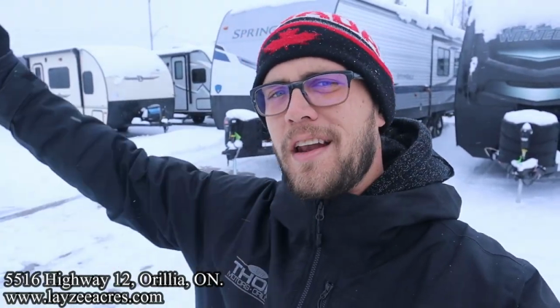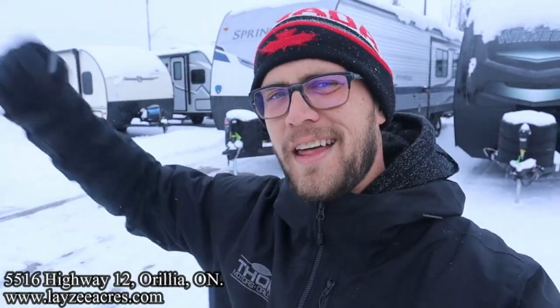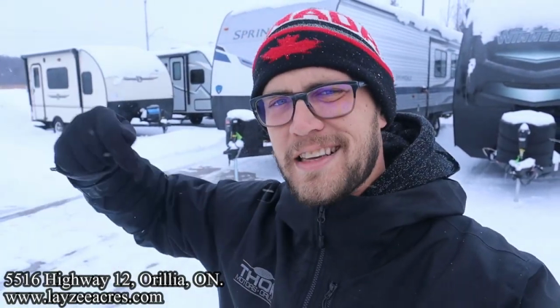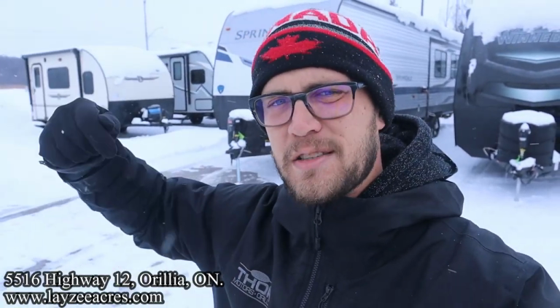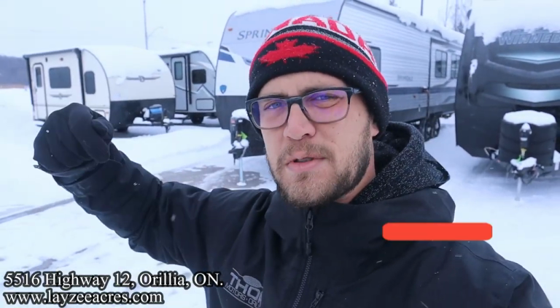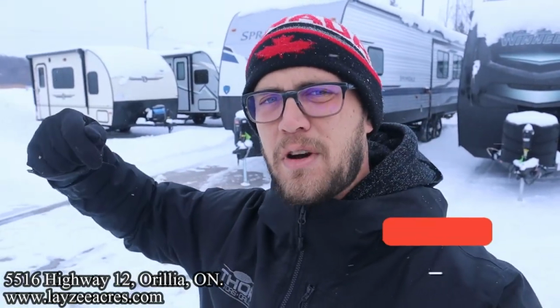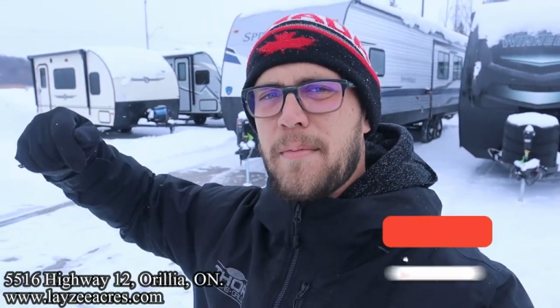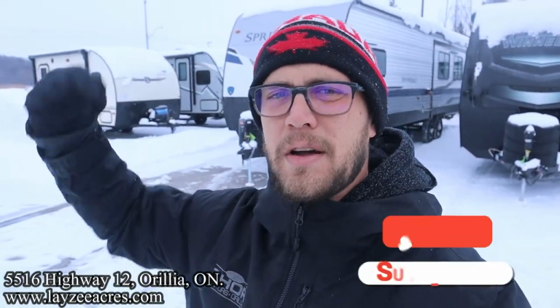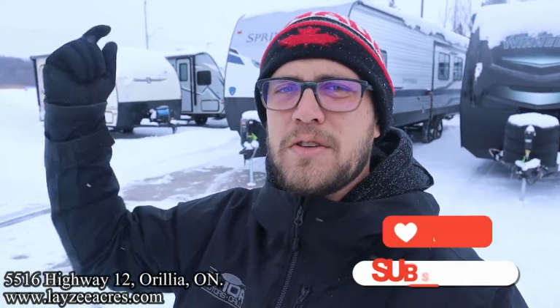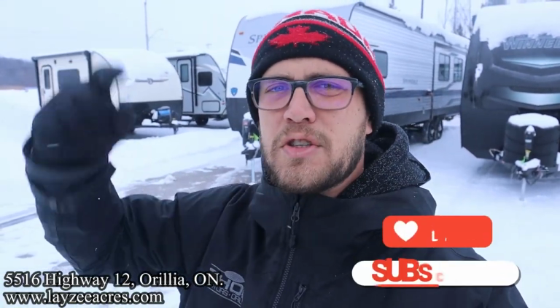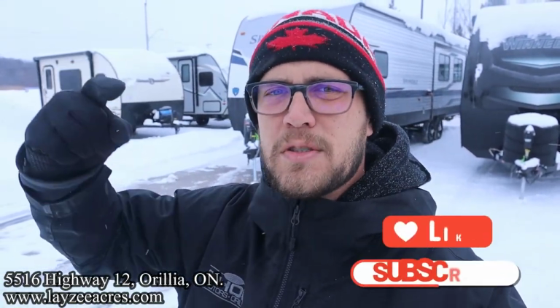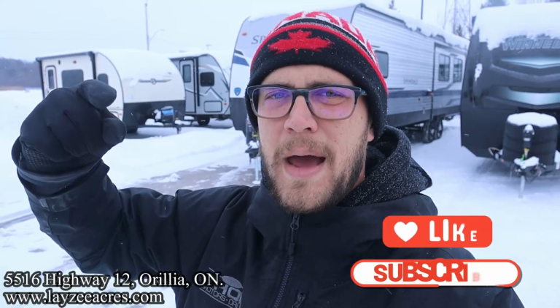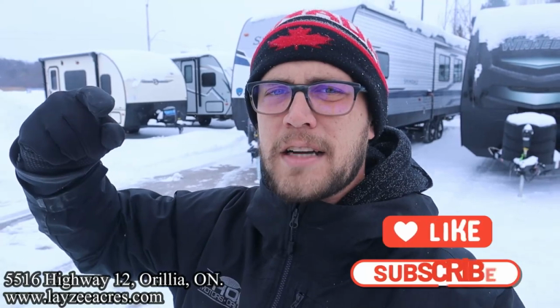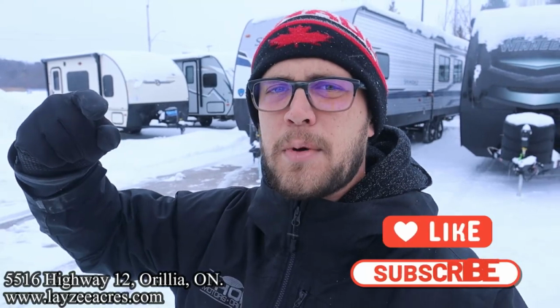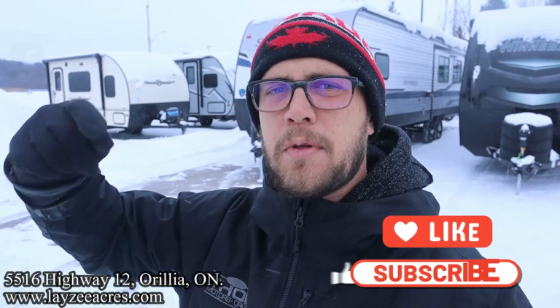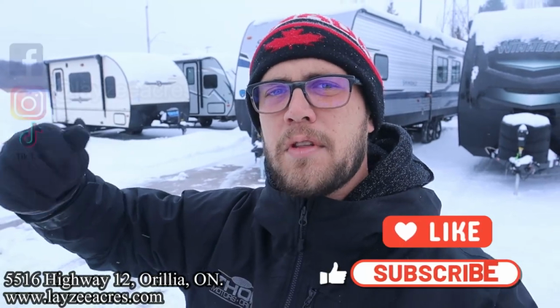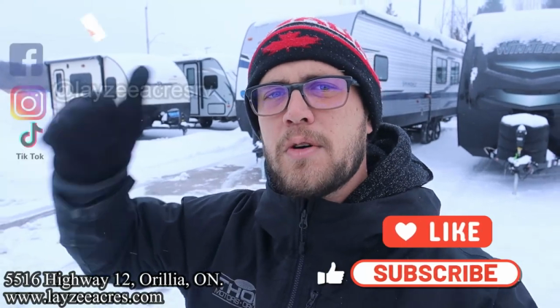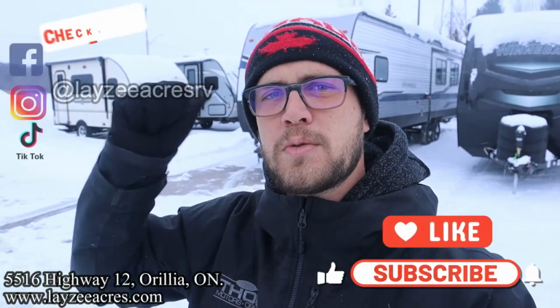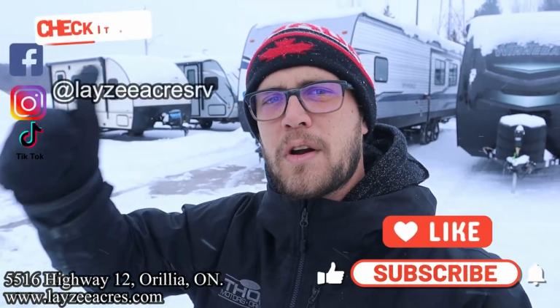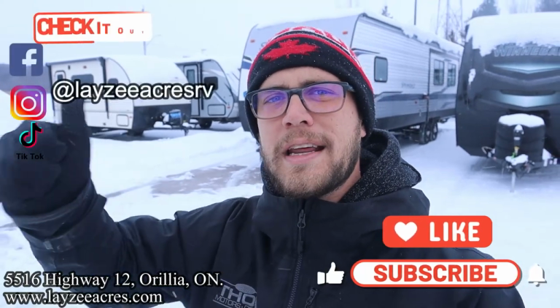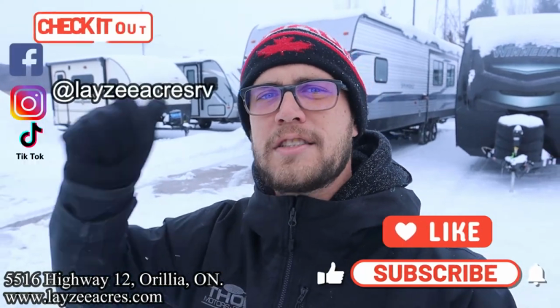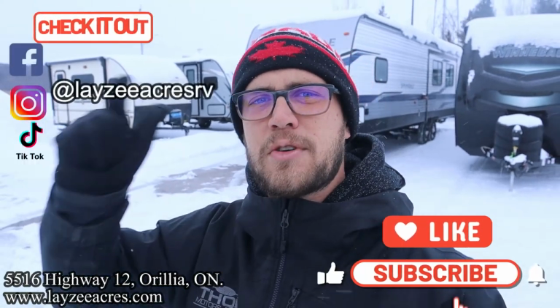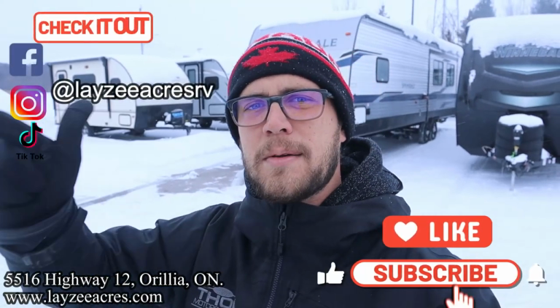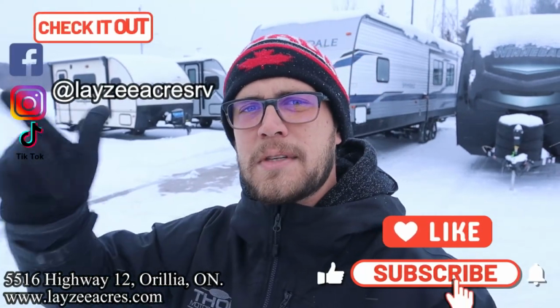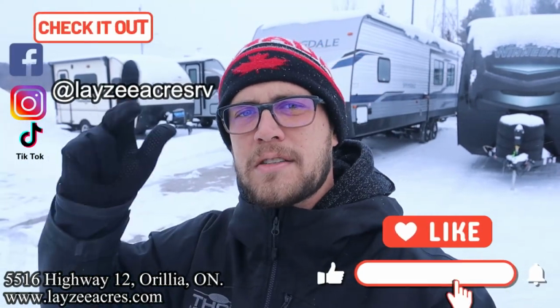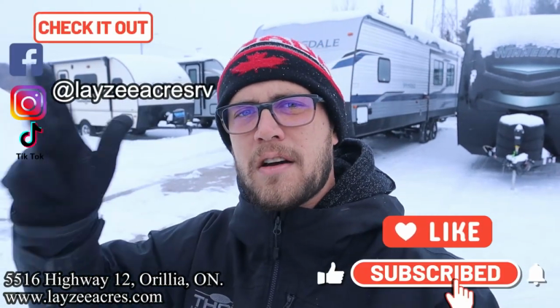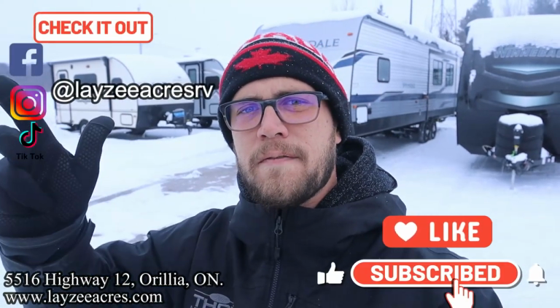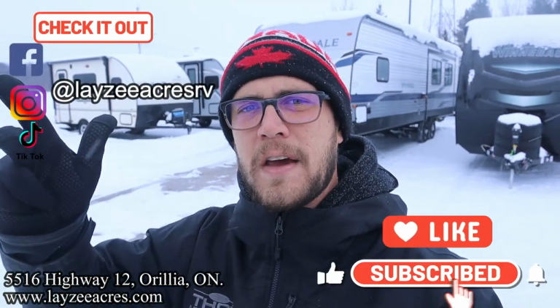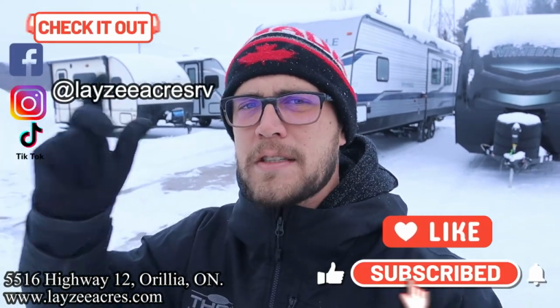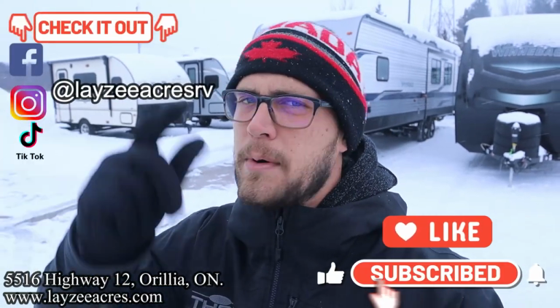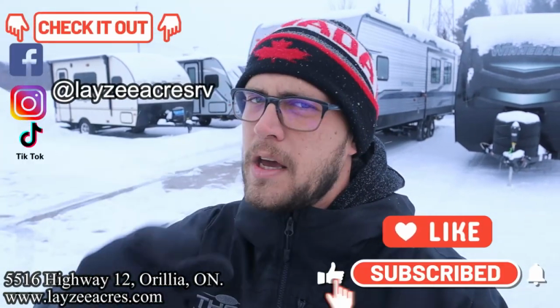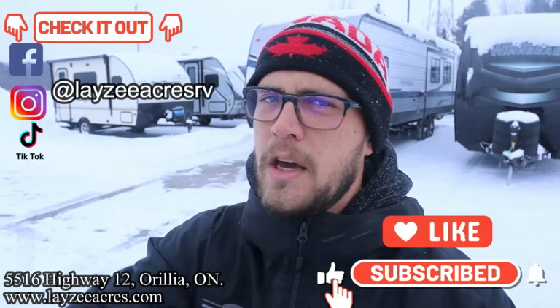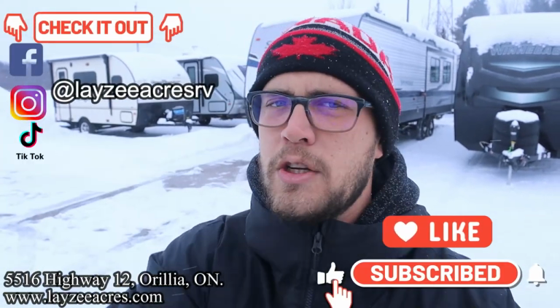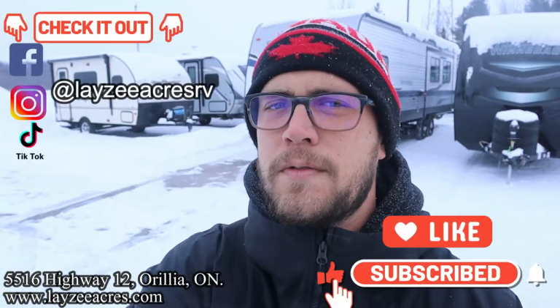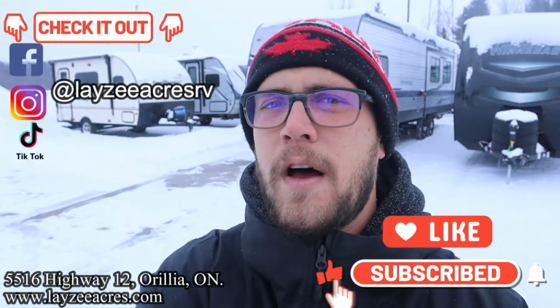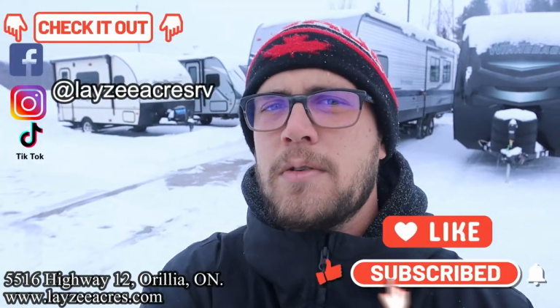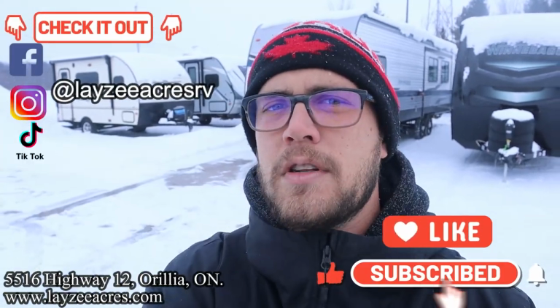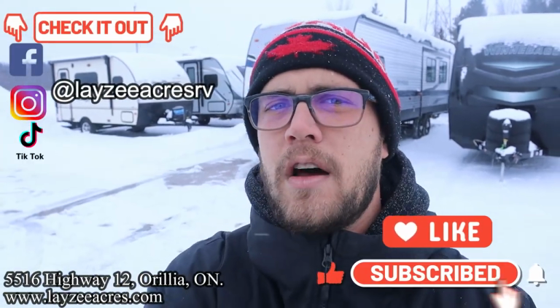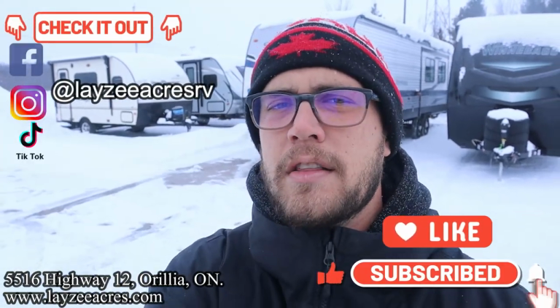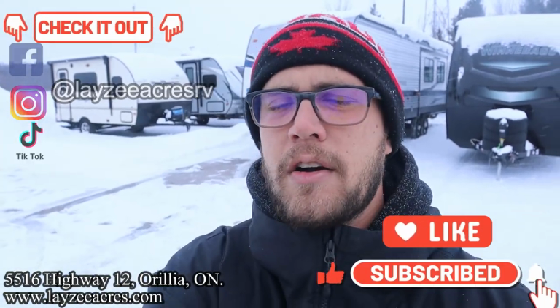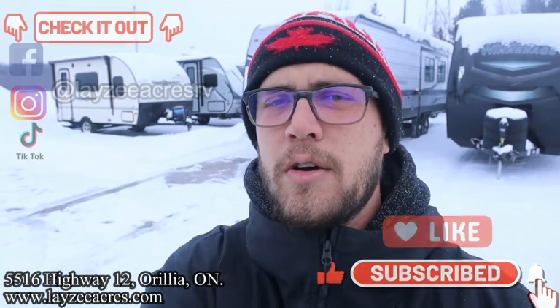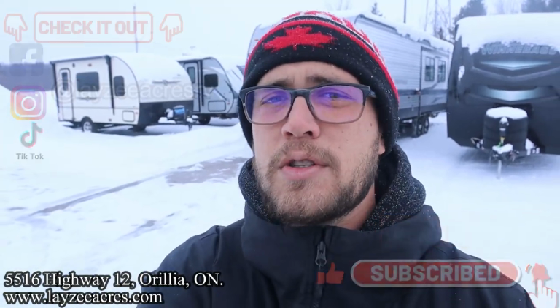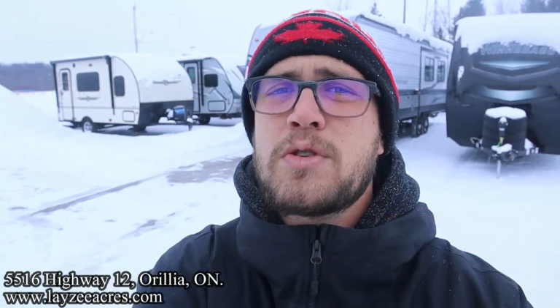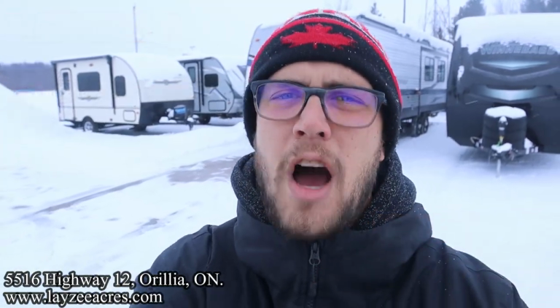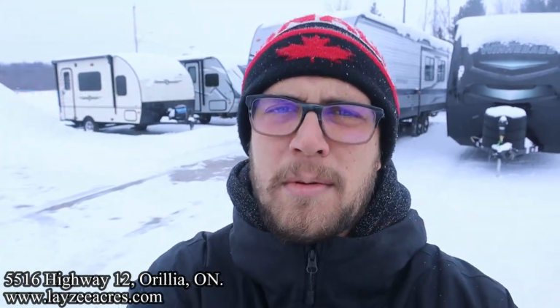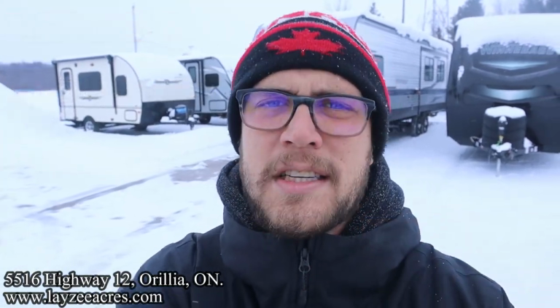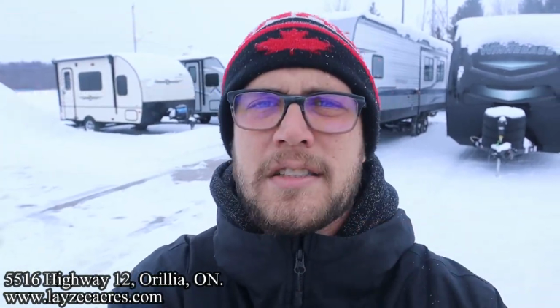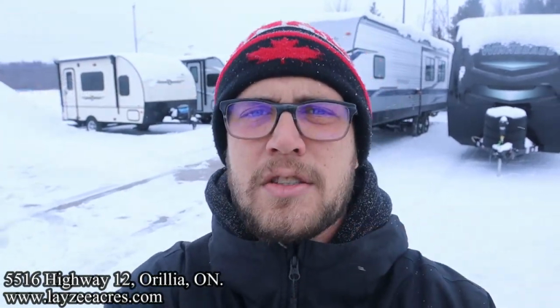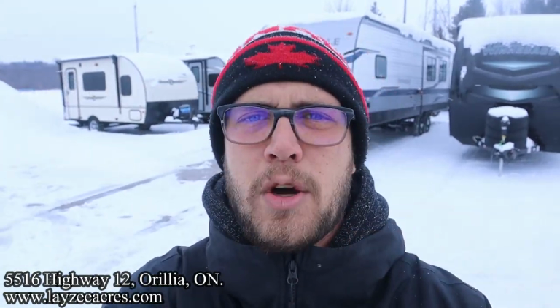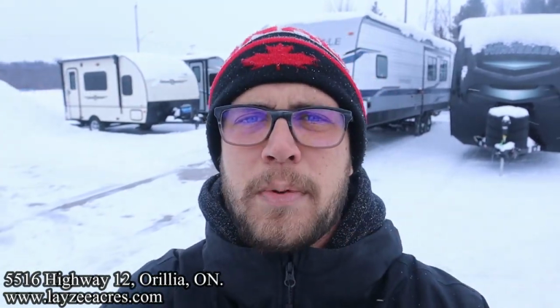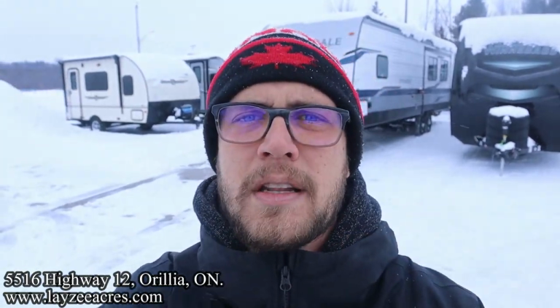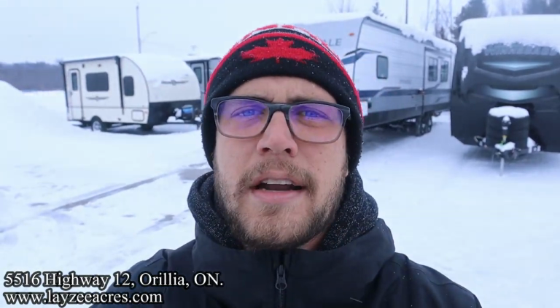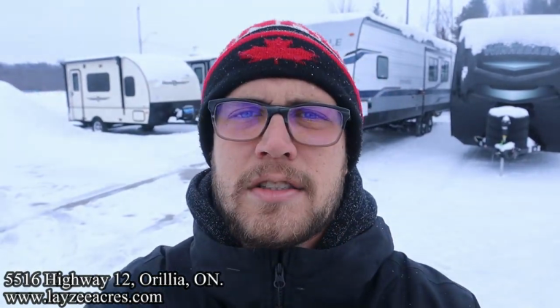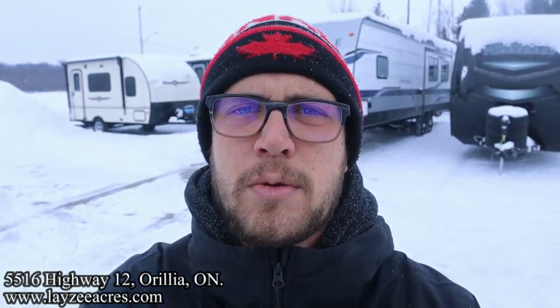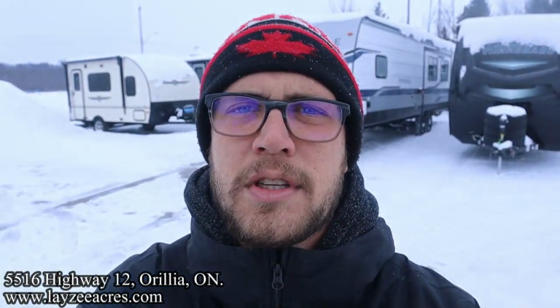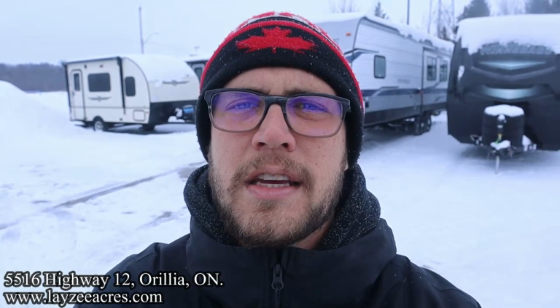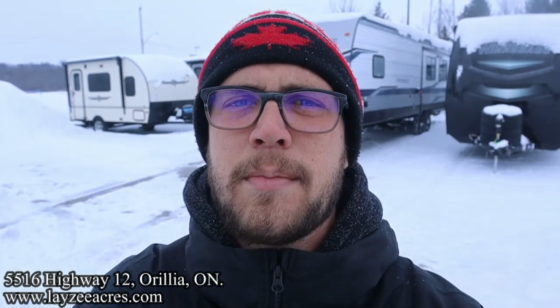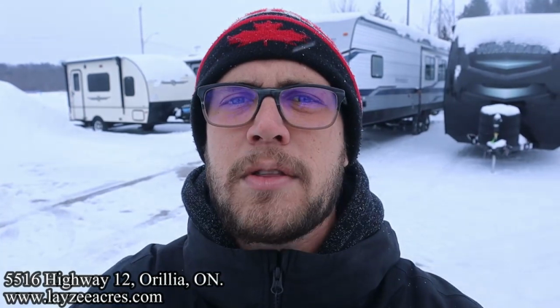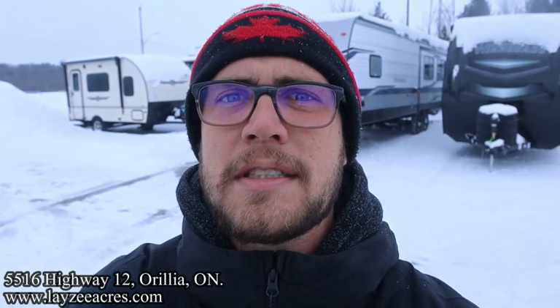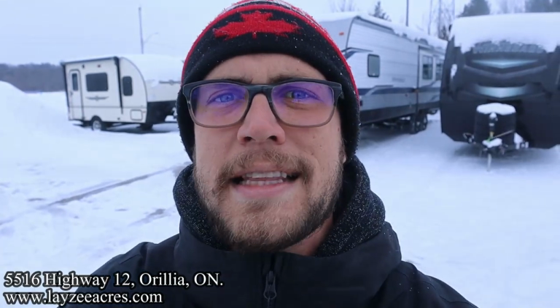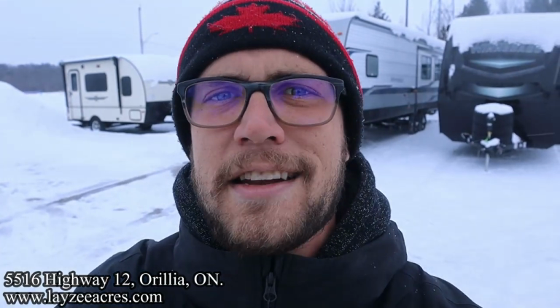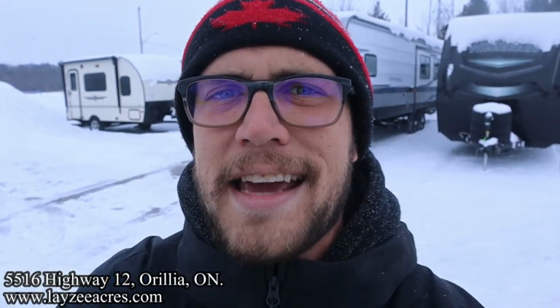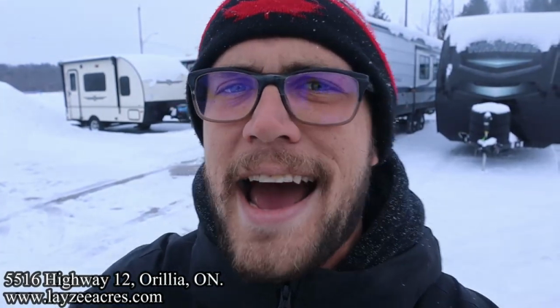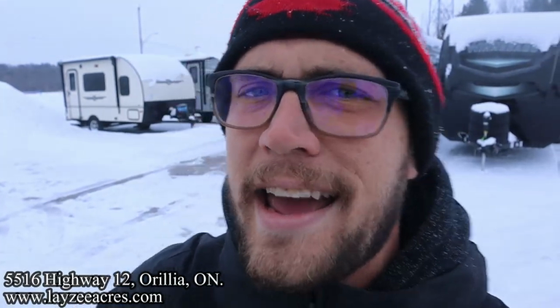We've got a like and subscribe button — you should smash both of those. We're on Instagram, TikTok, and Facebook; you should follow us along there. Comment section's open — let us know what you think about this little guy.